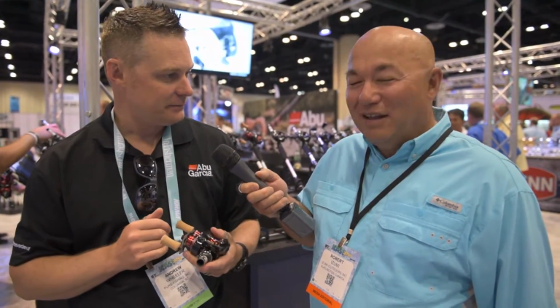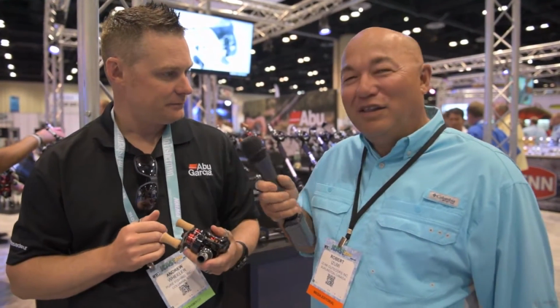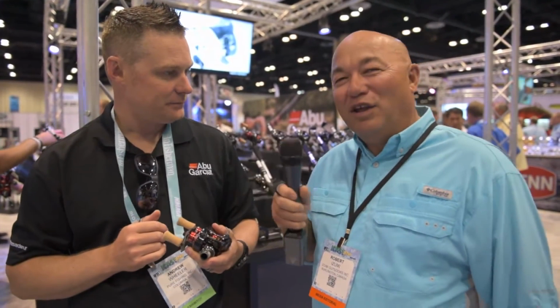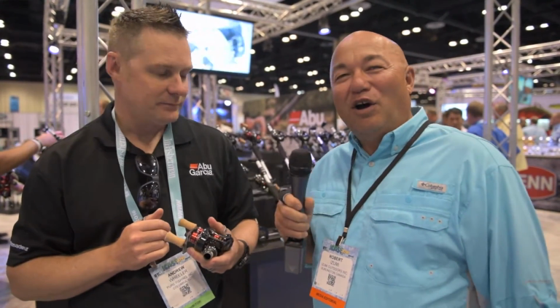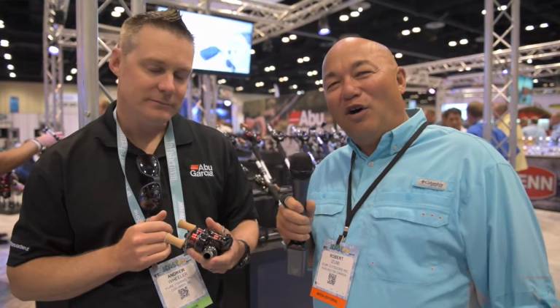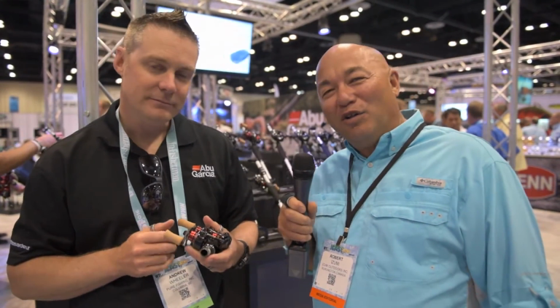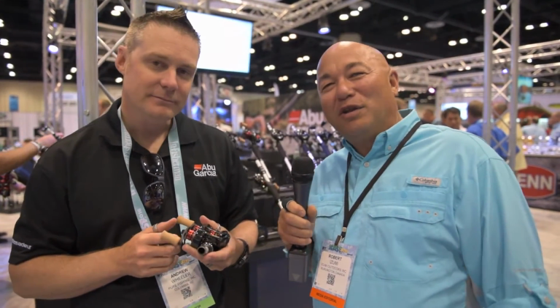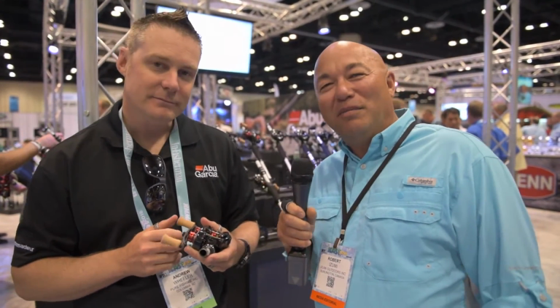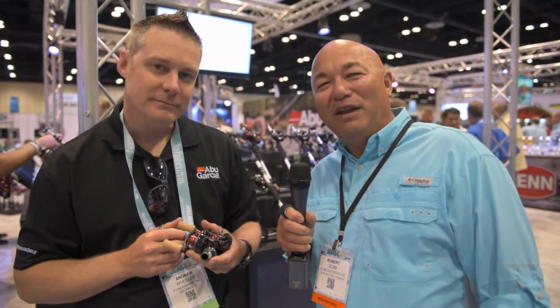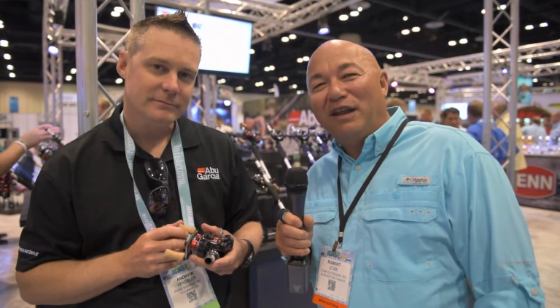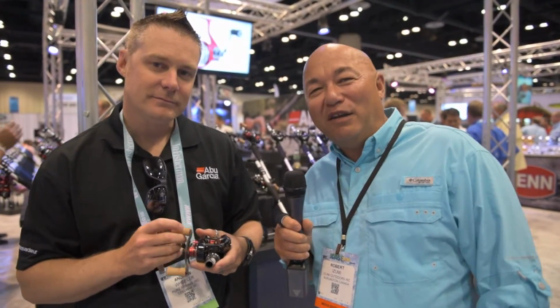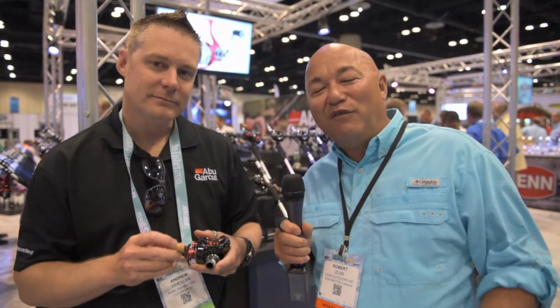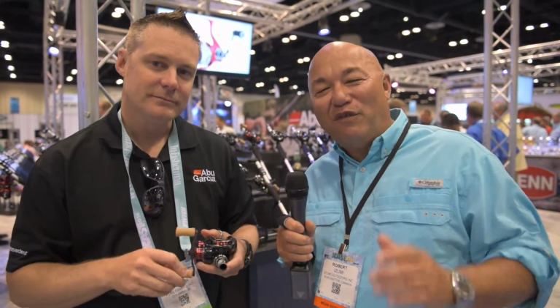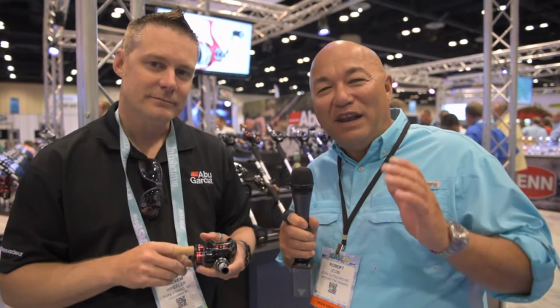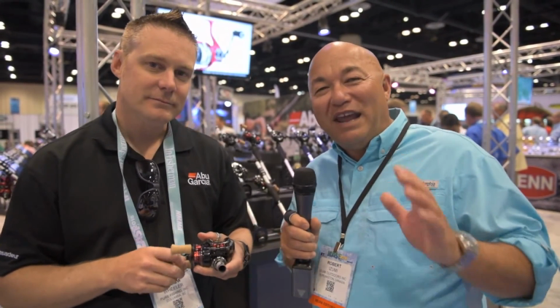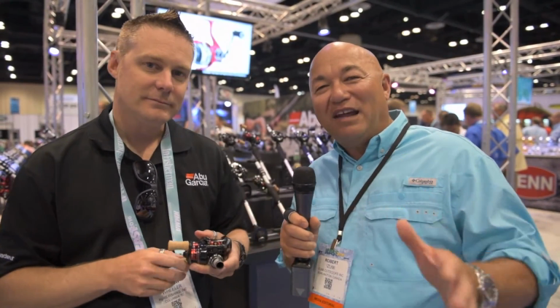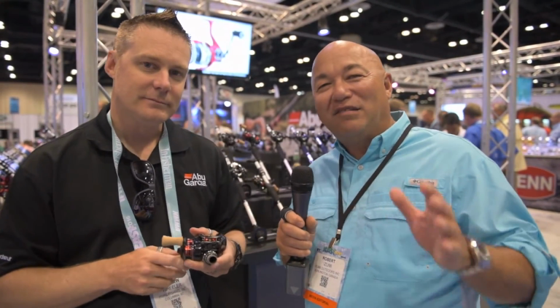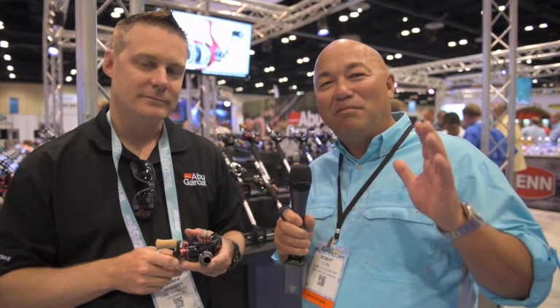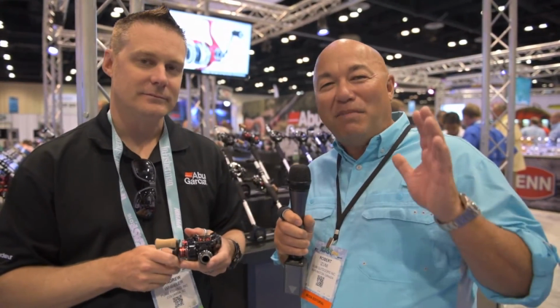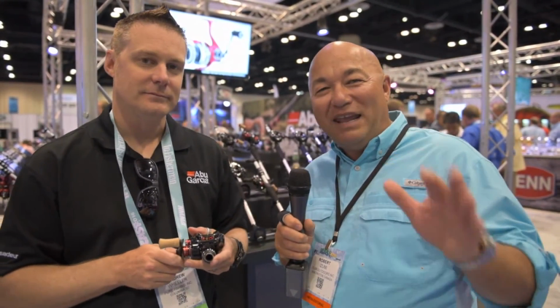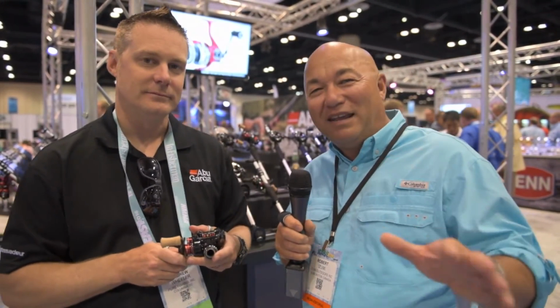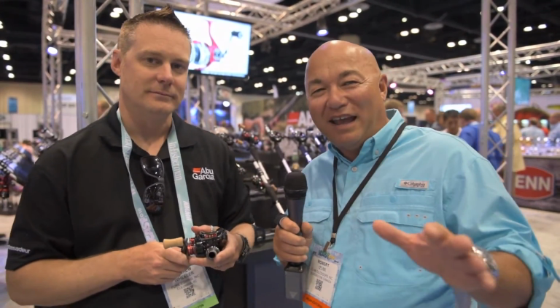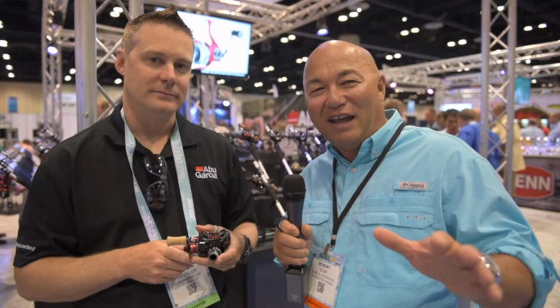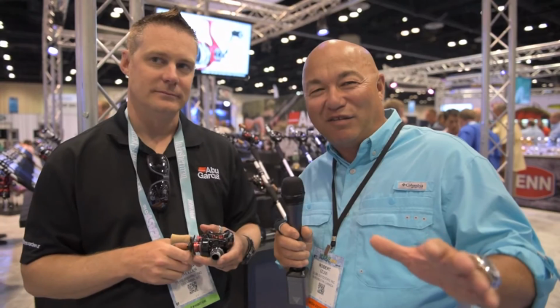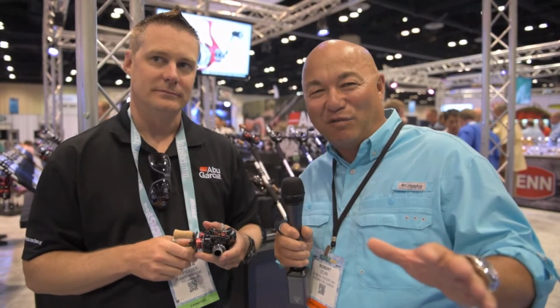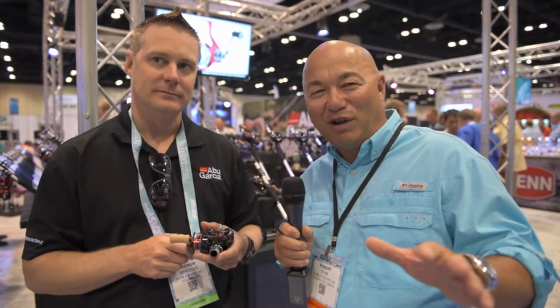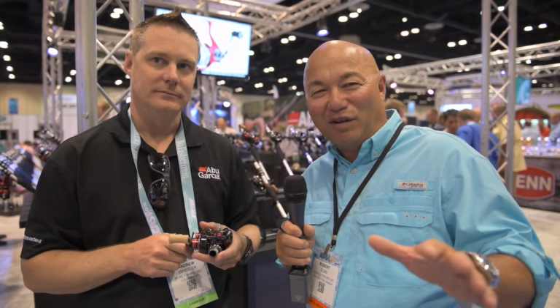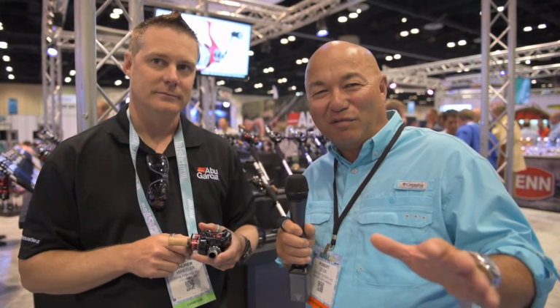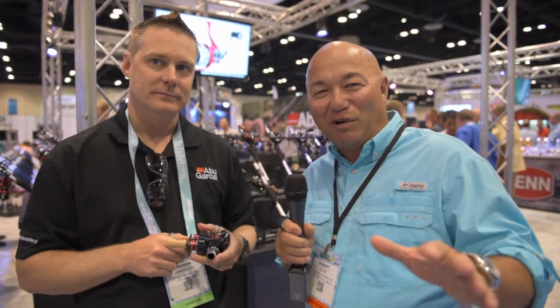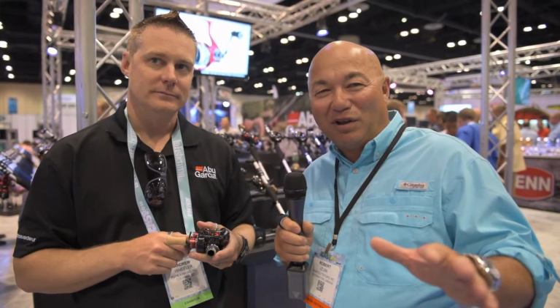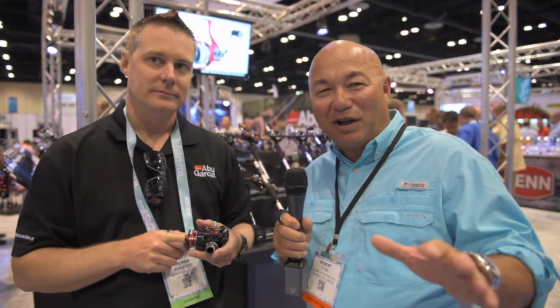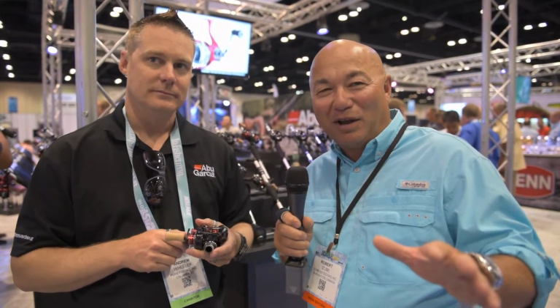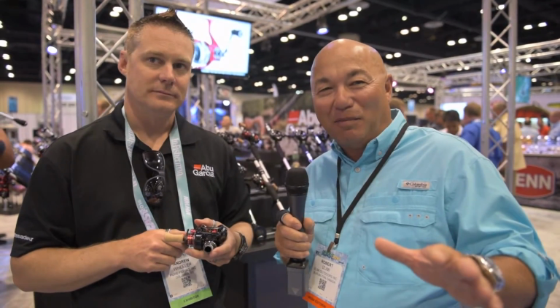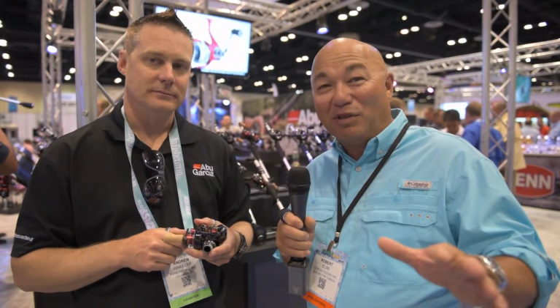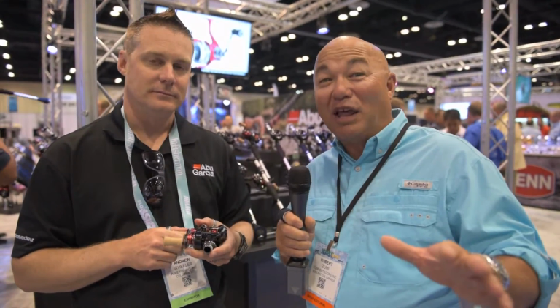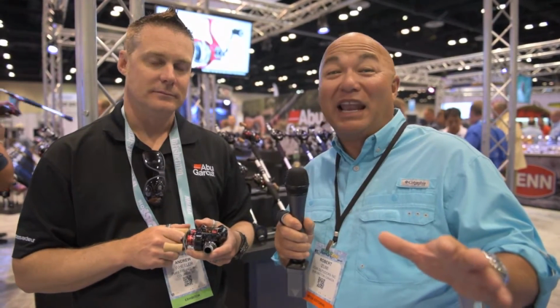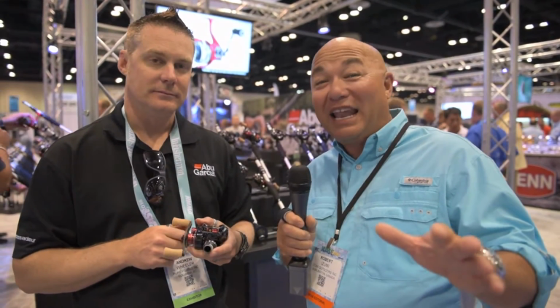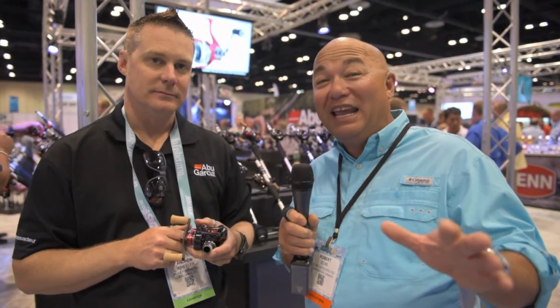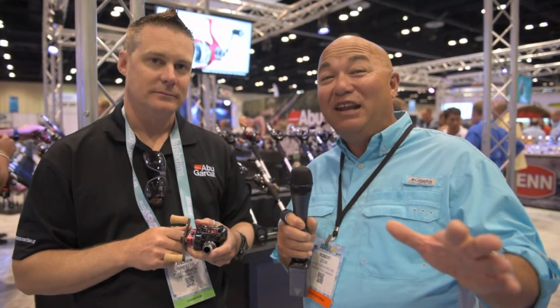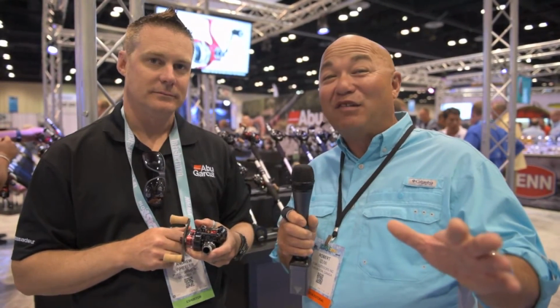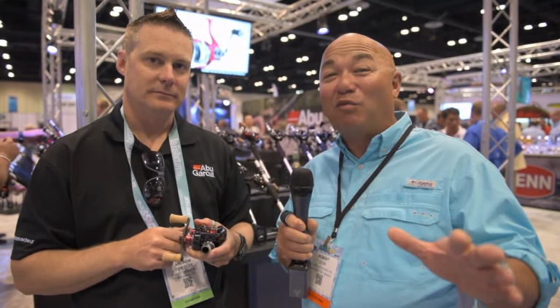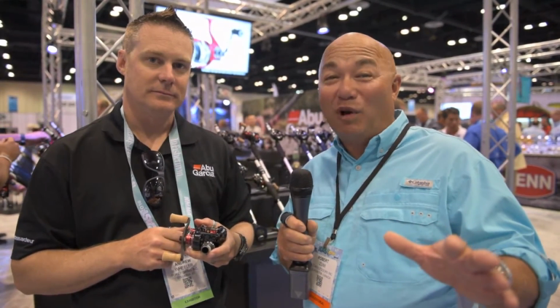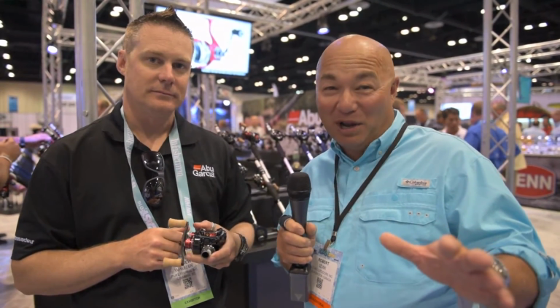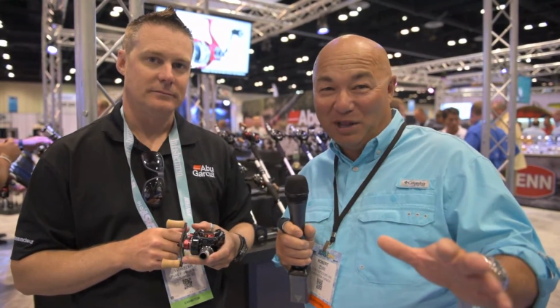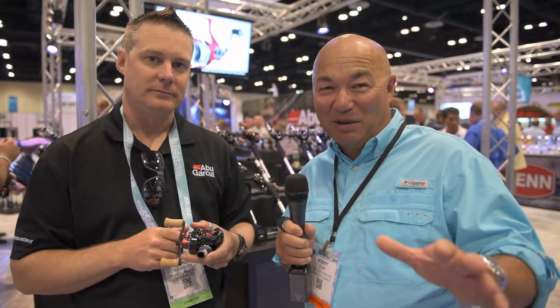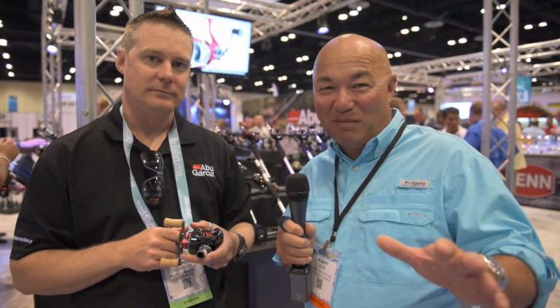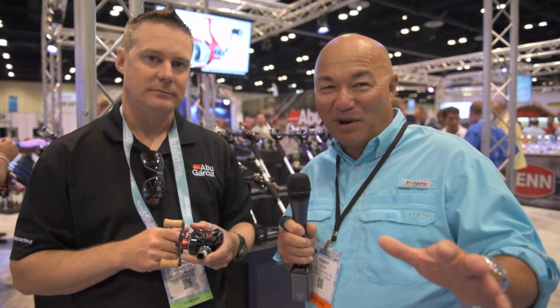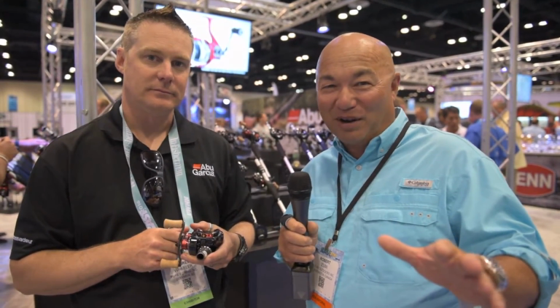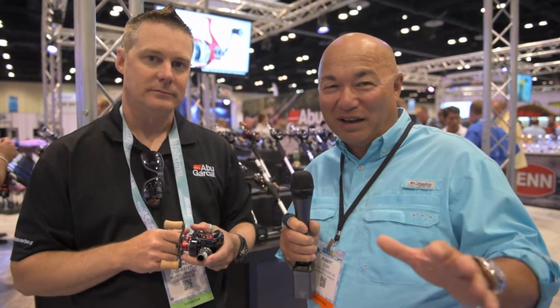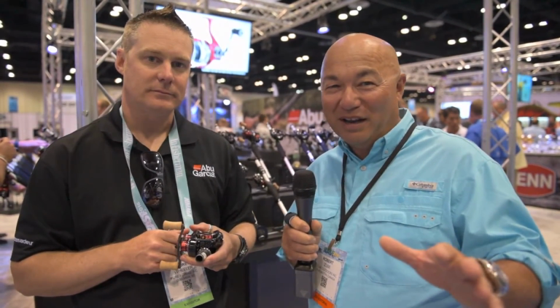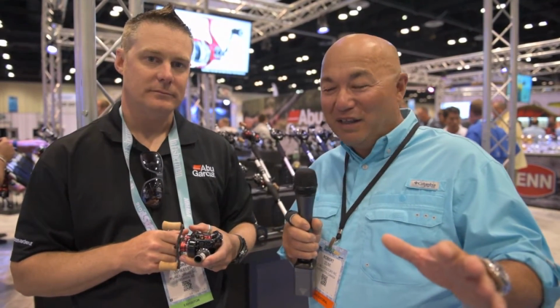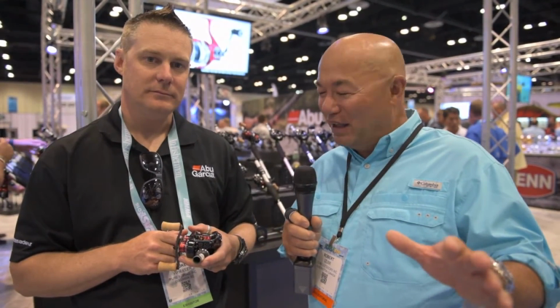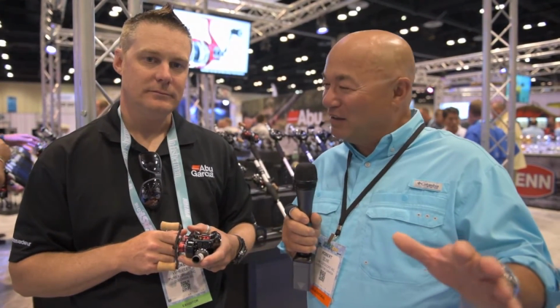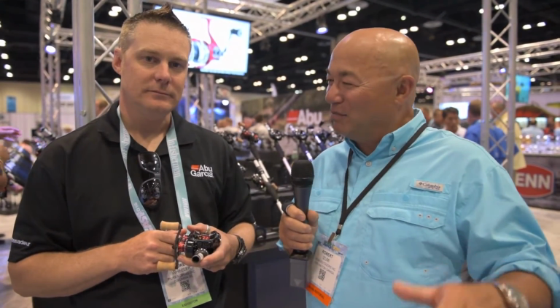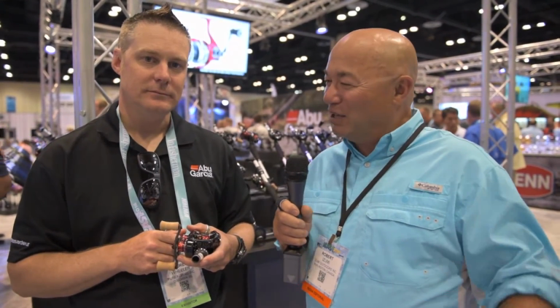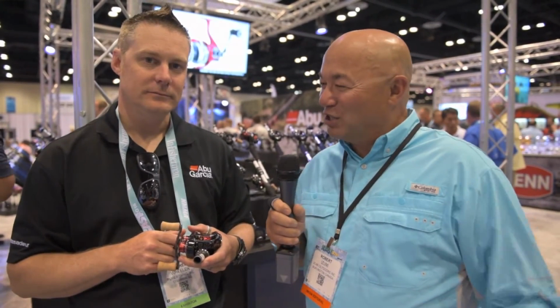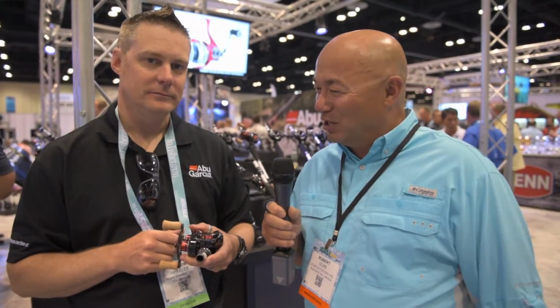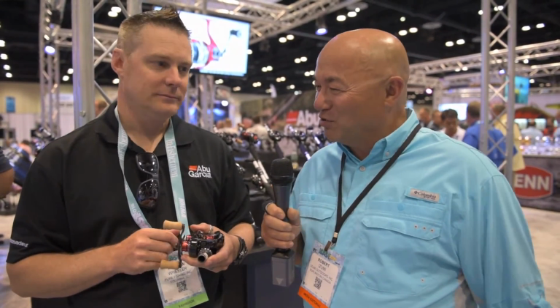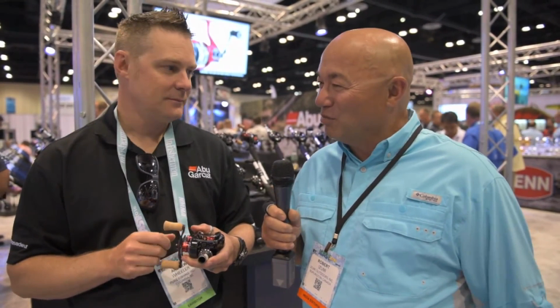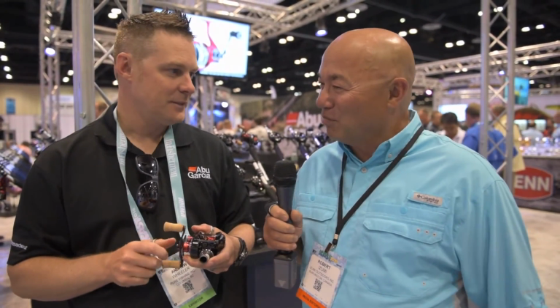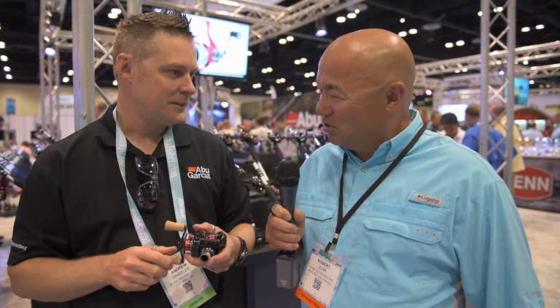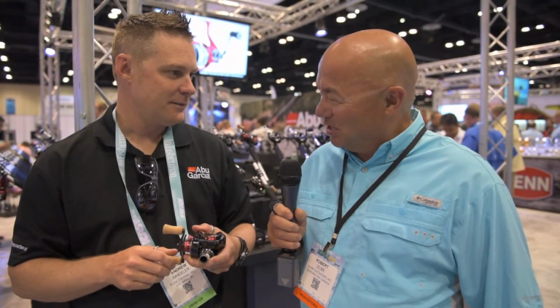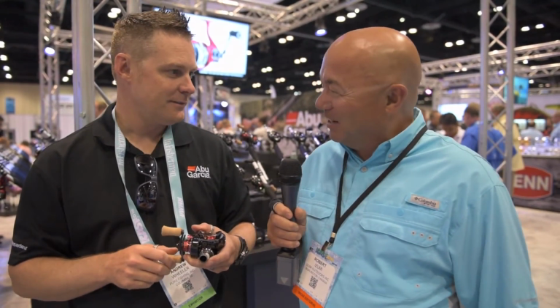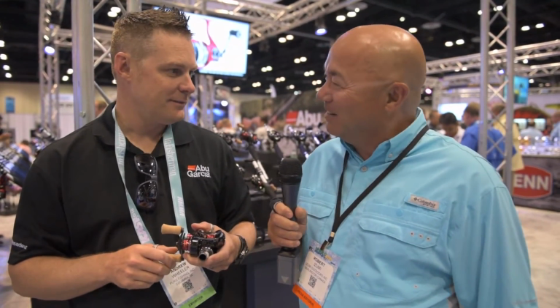The ultimate in finesse baitcast reels — we're talking about the lightest one on the market. Thanks a bunch, Andrew, appreciate it.